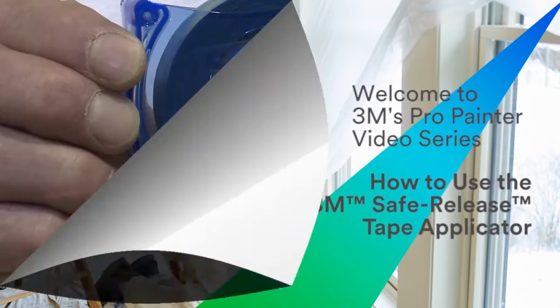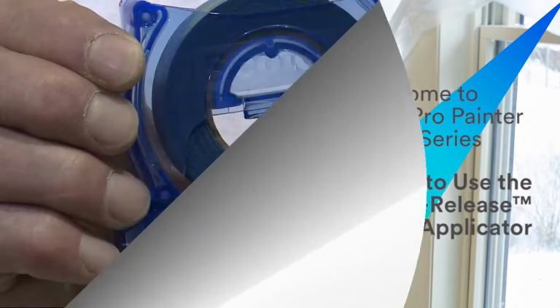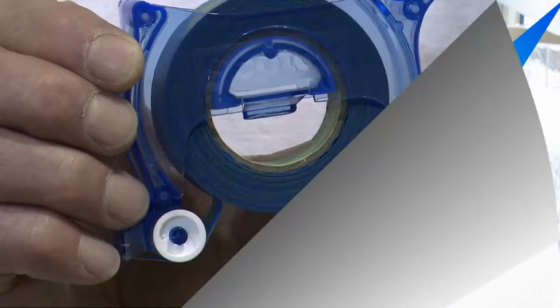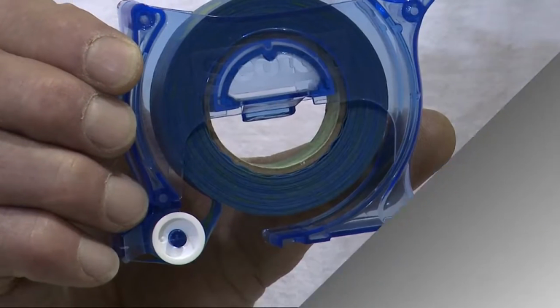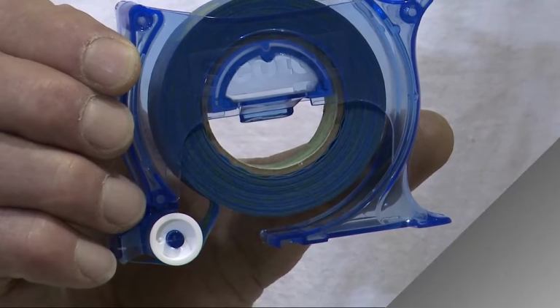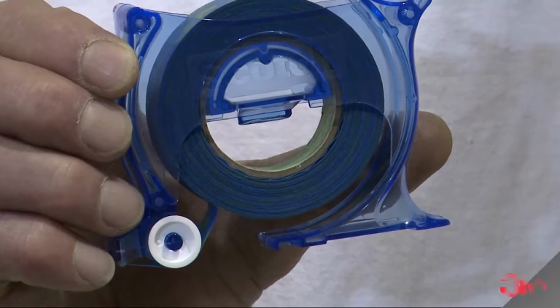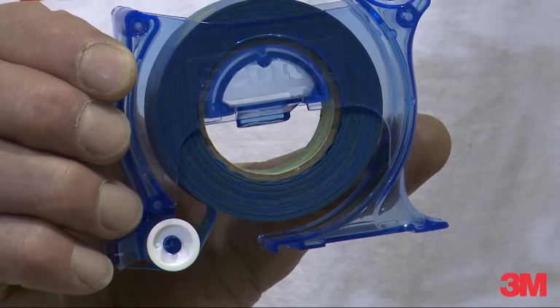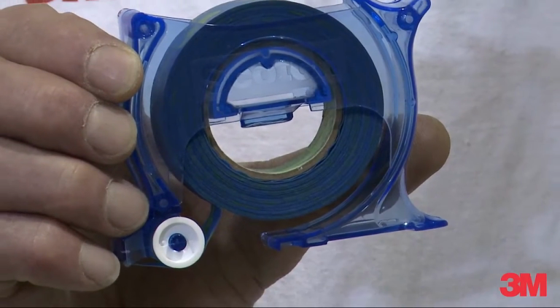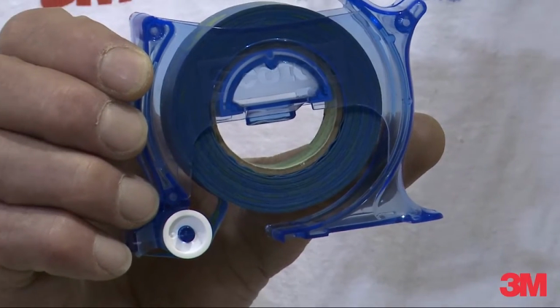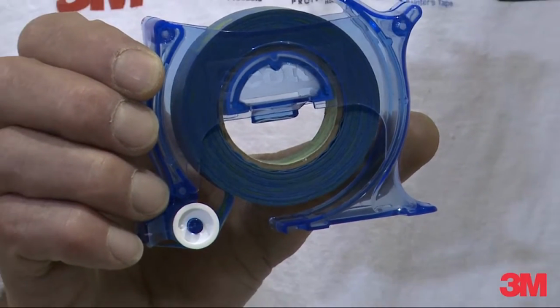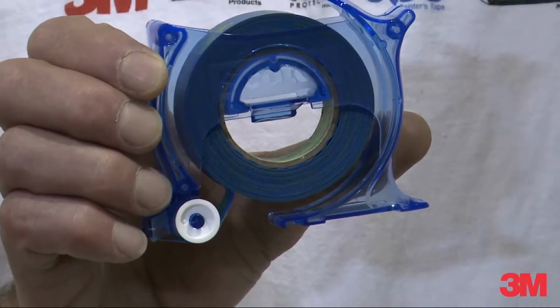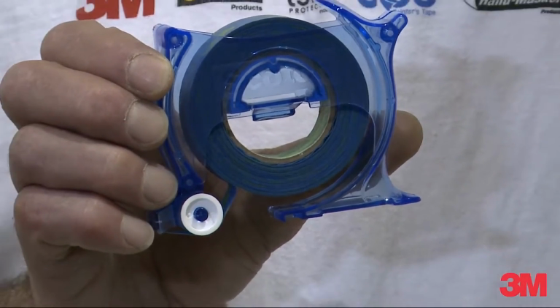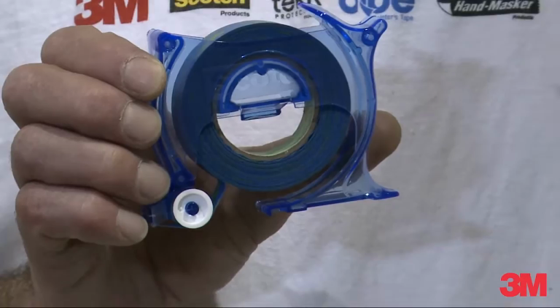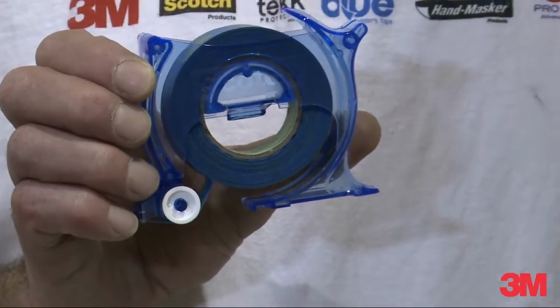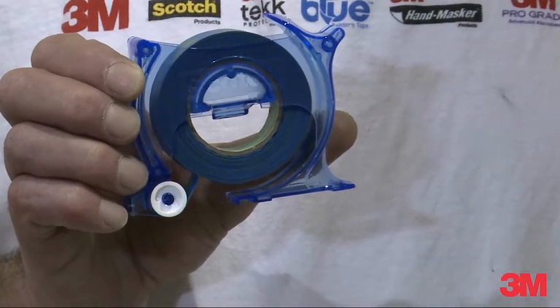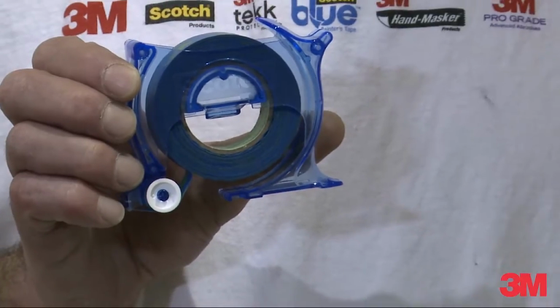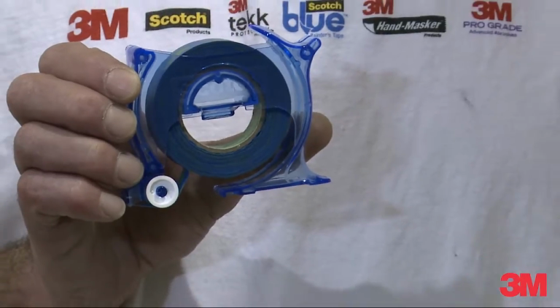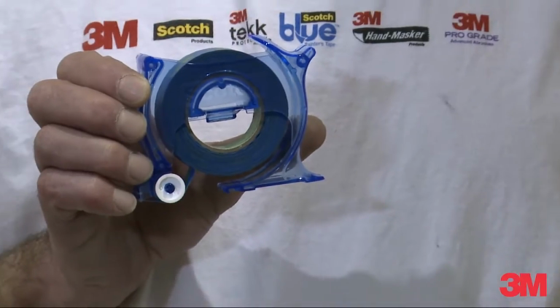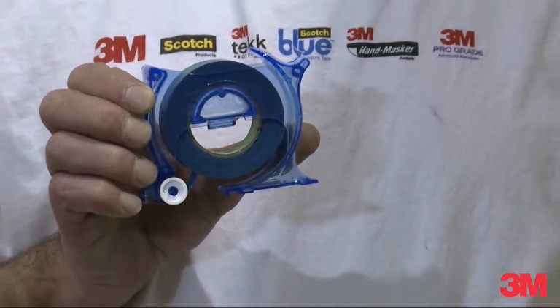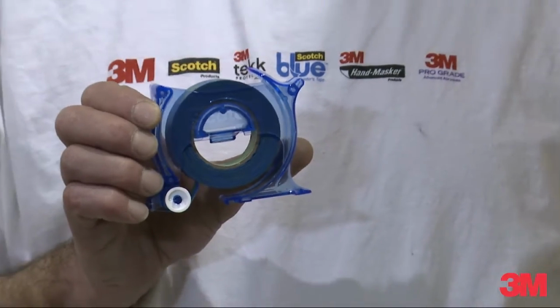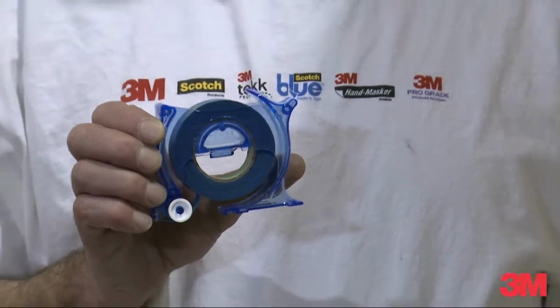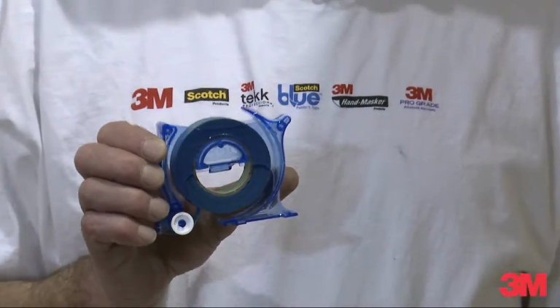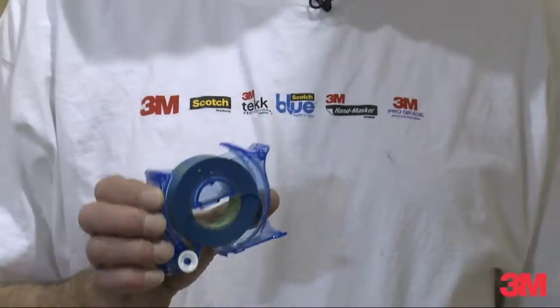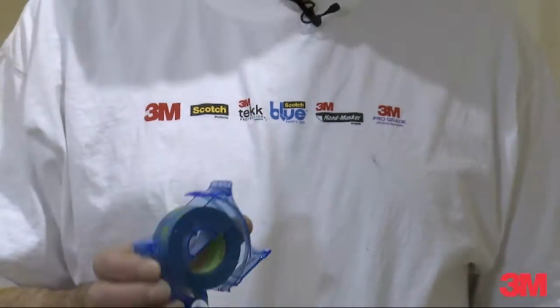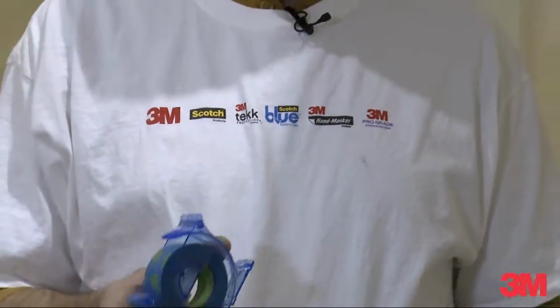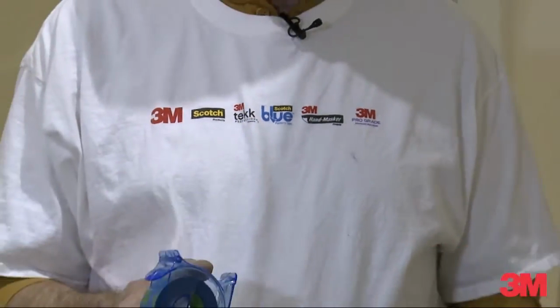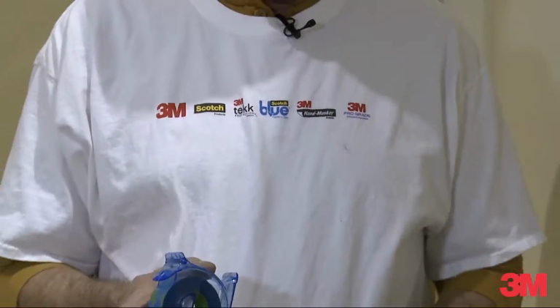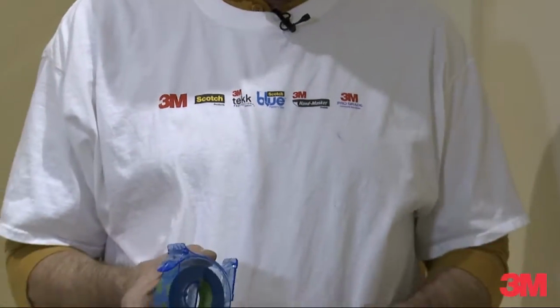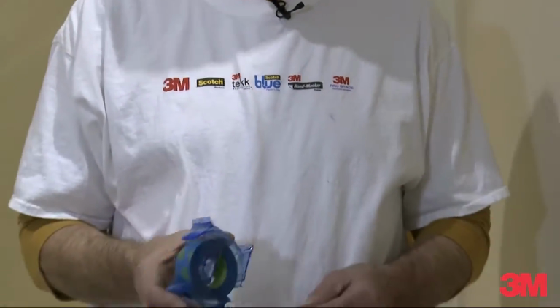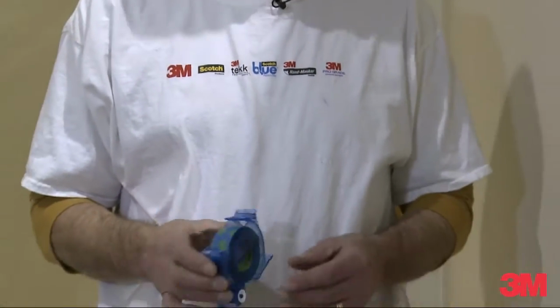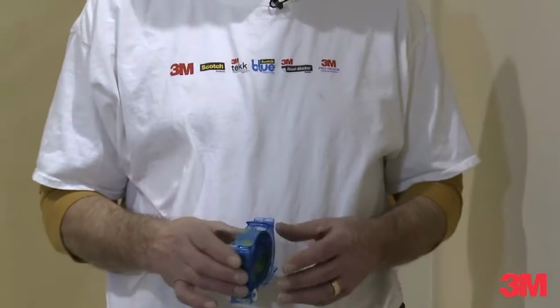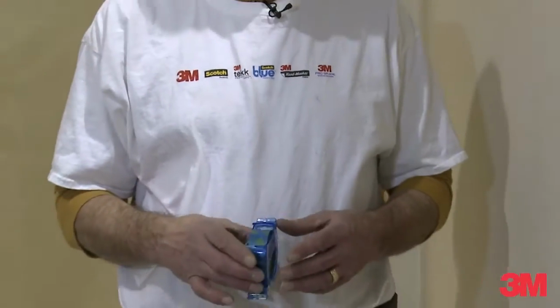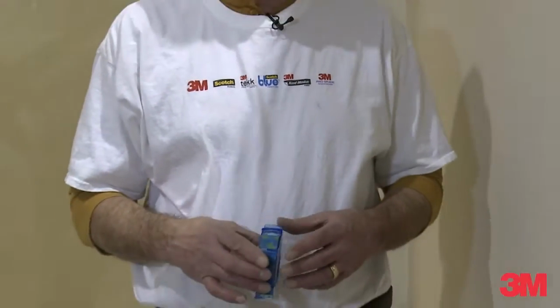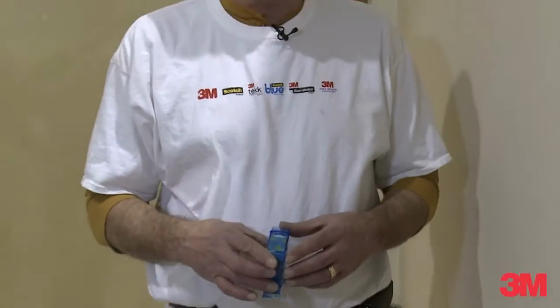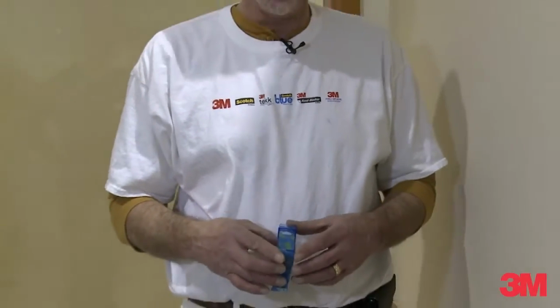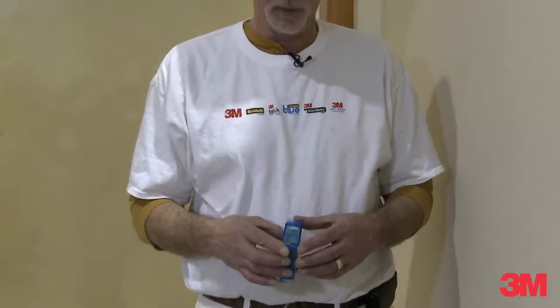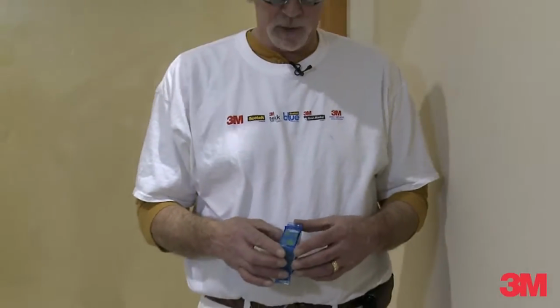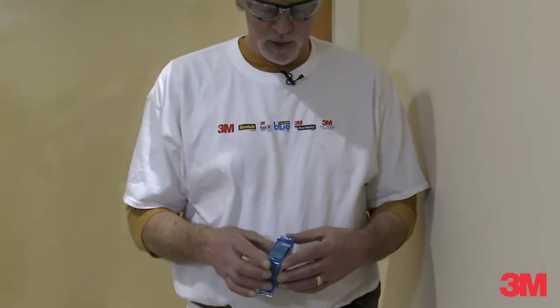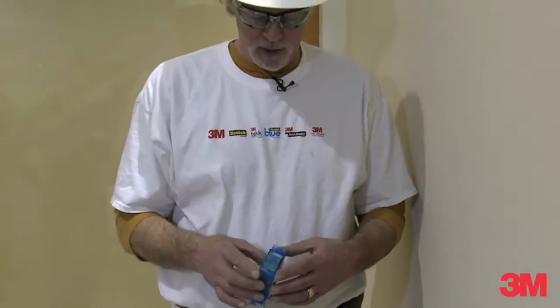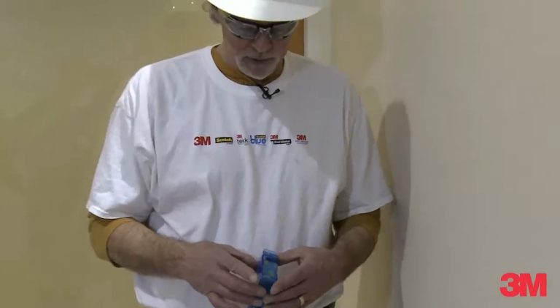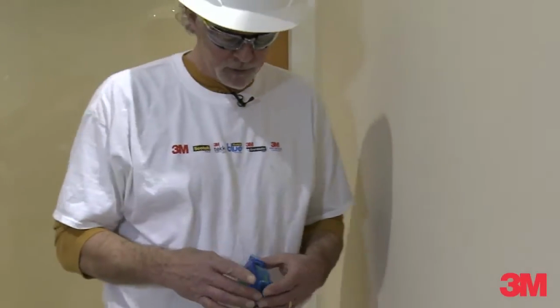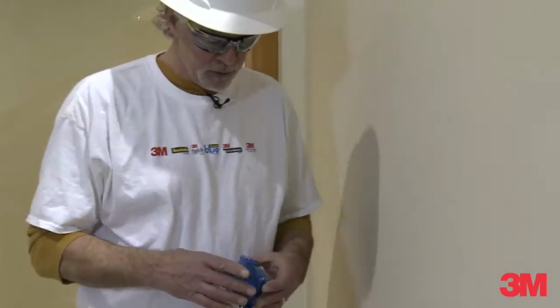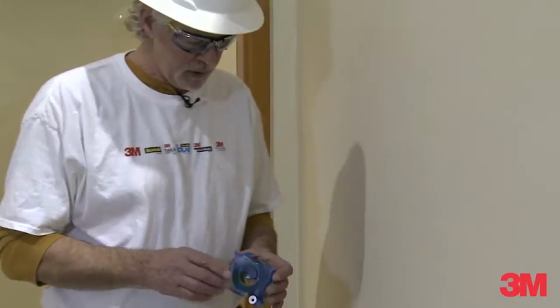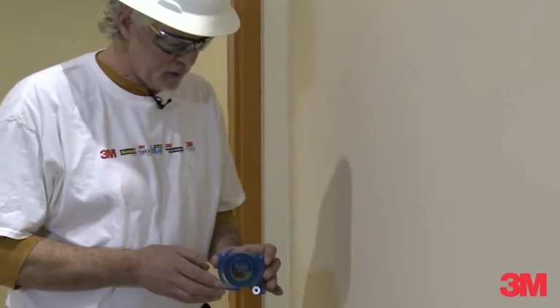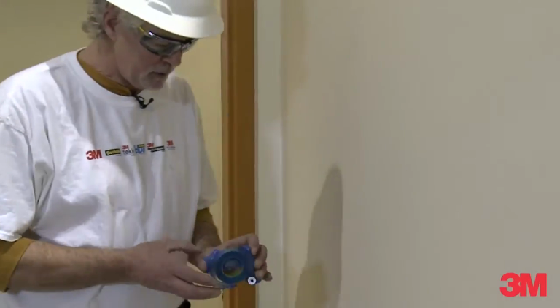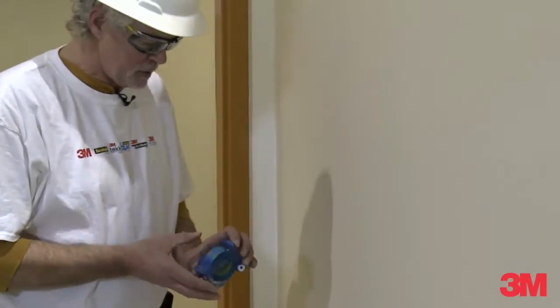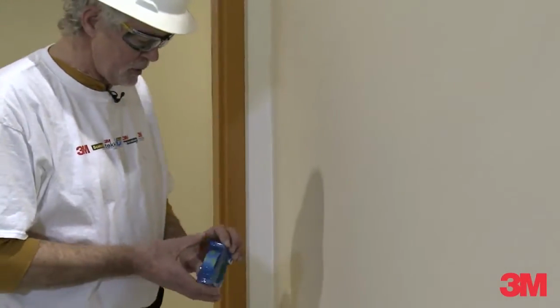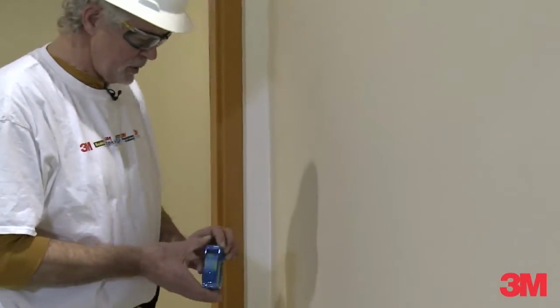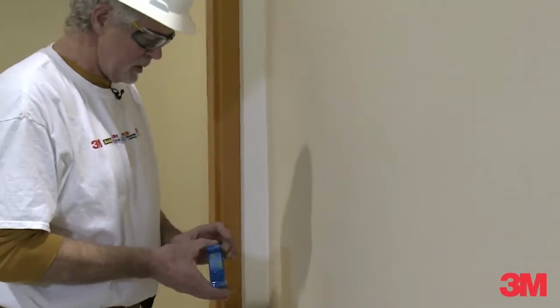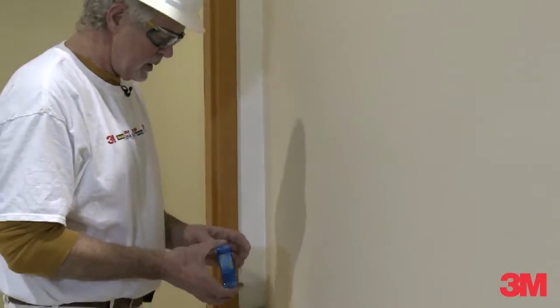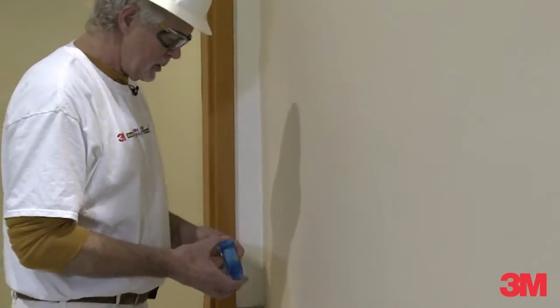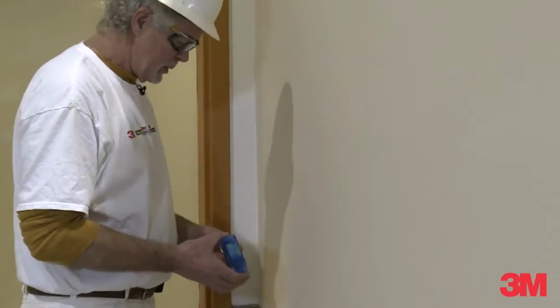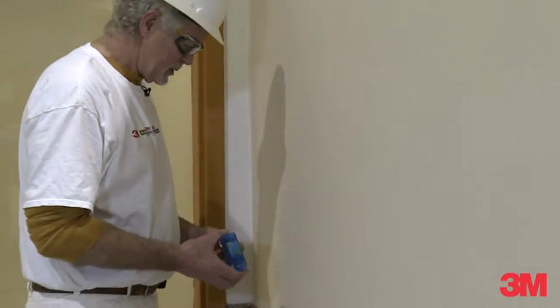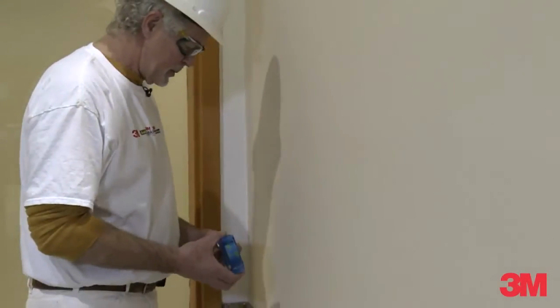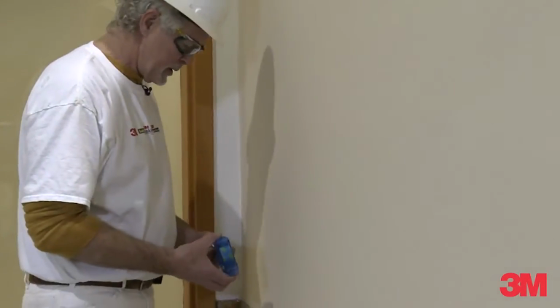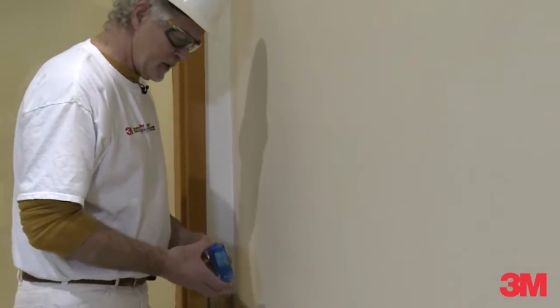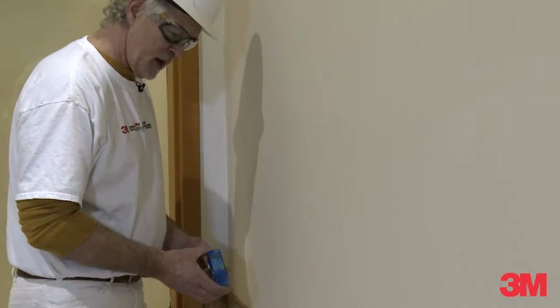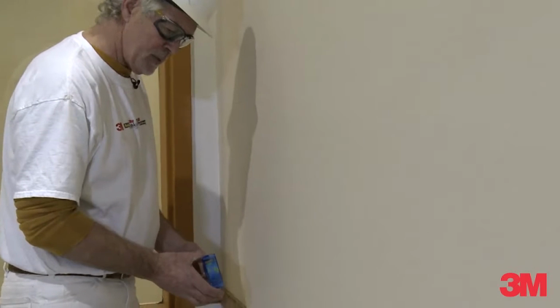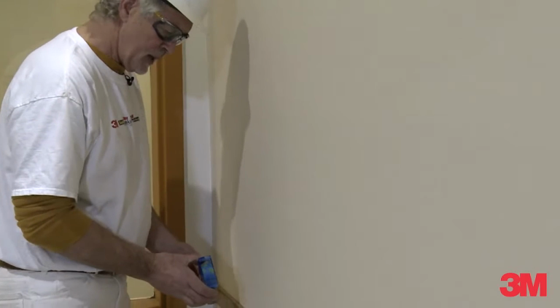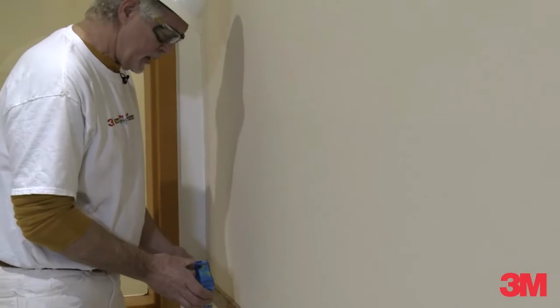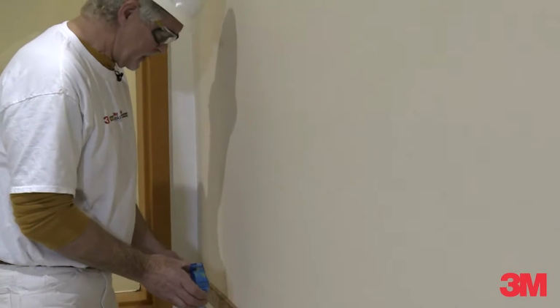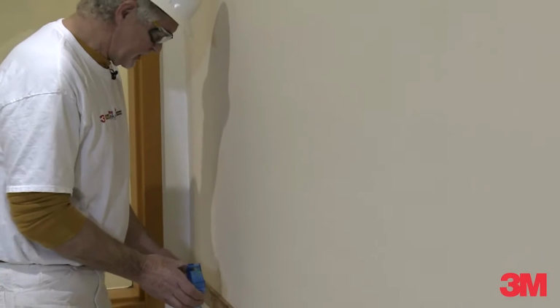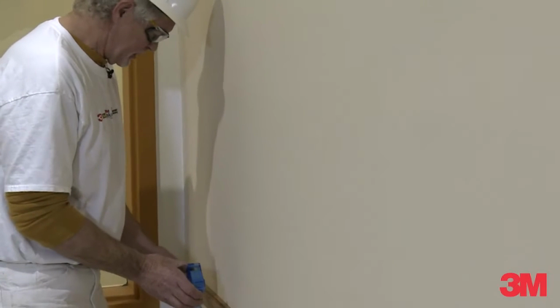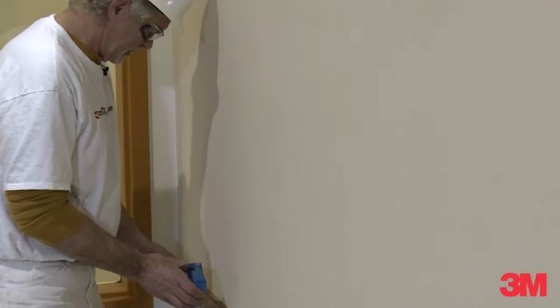Now I'm going to mask off this trim work with the 3M Safe Release Tape applicator. It's a great little tool that makes my job a lot easier.